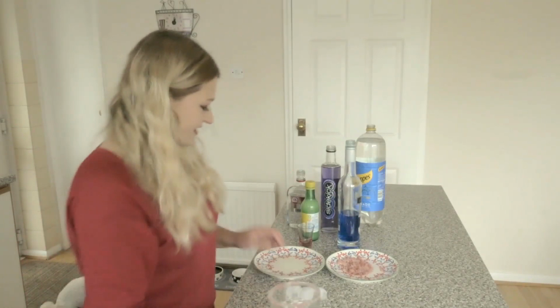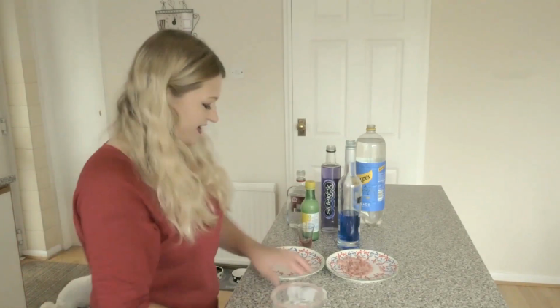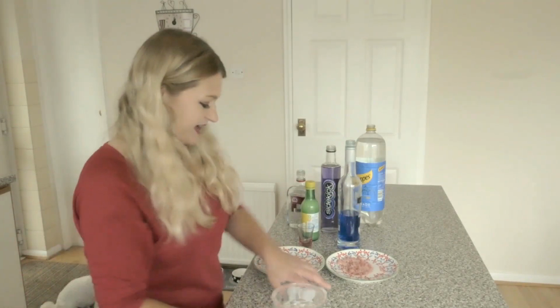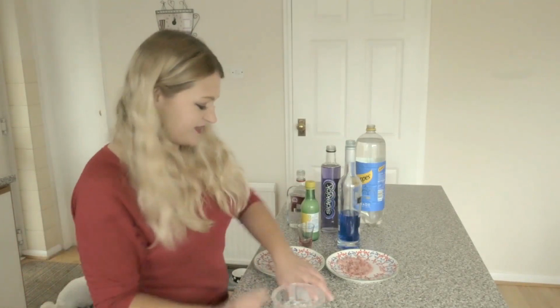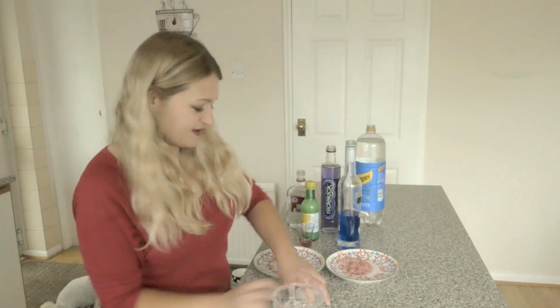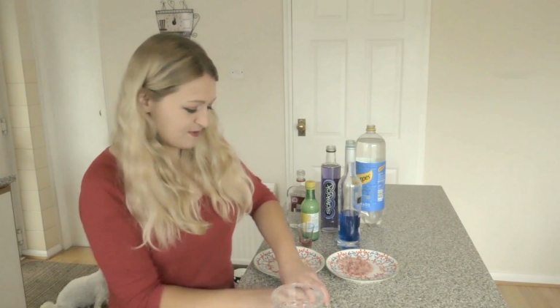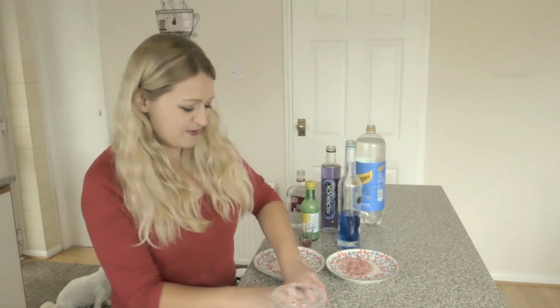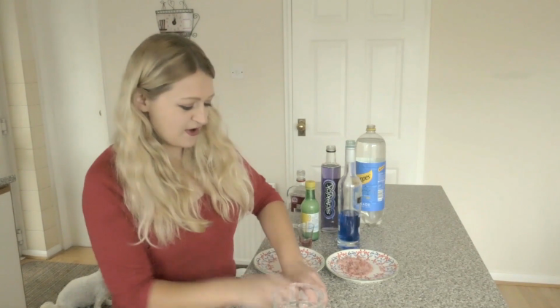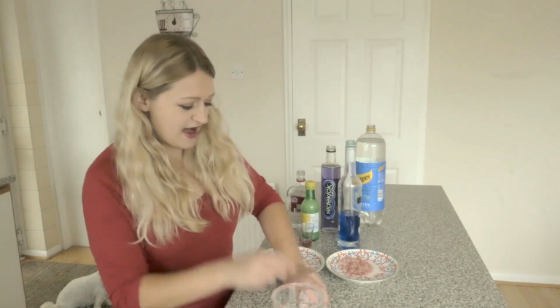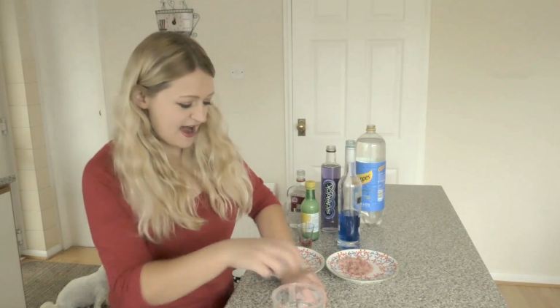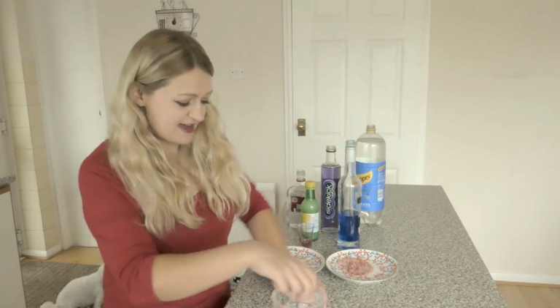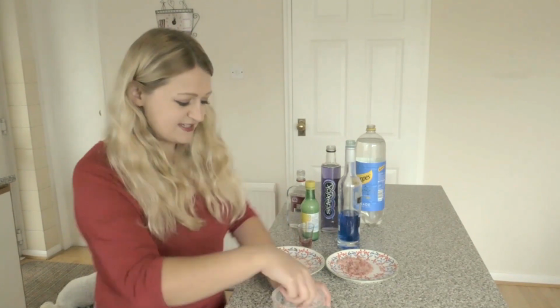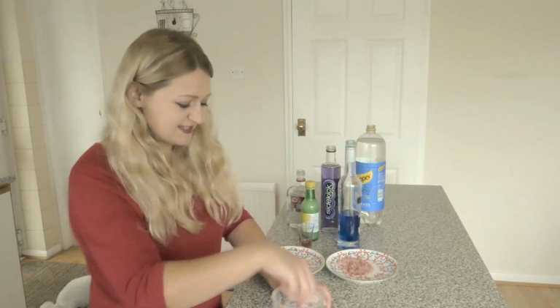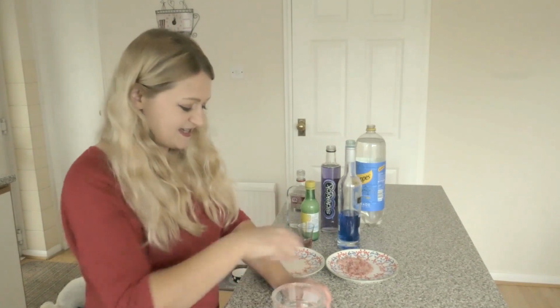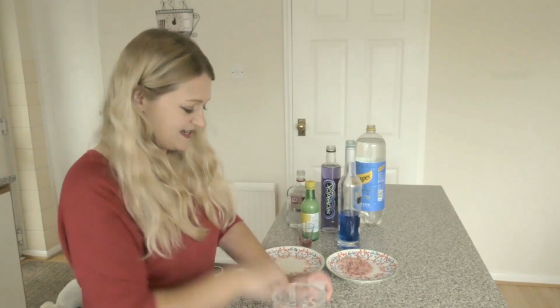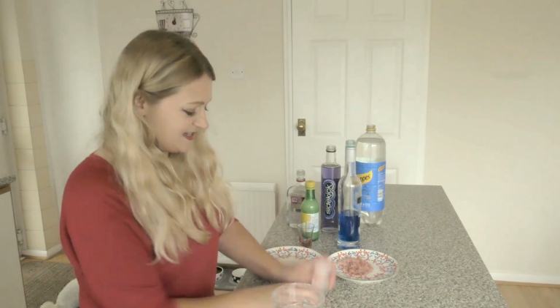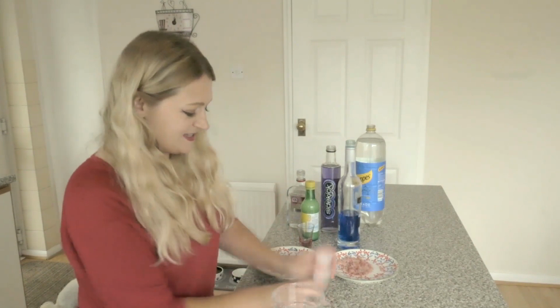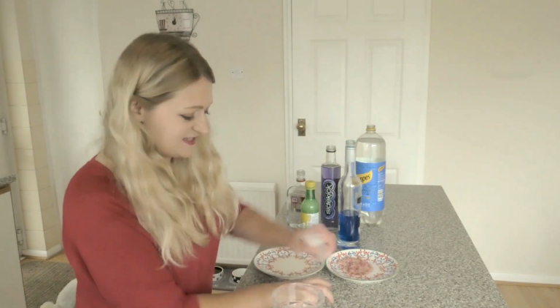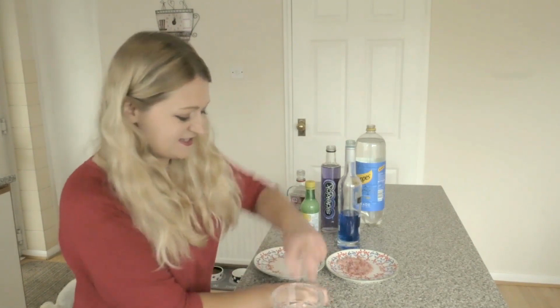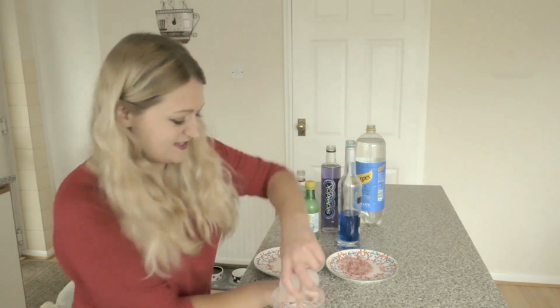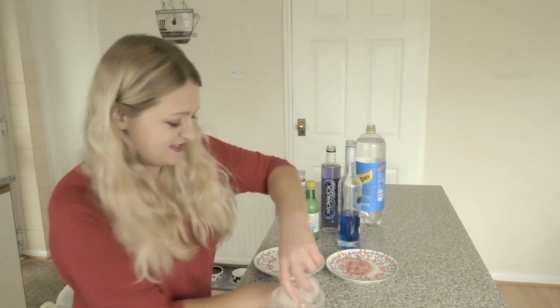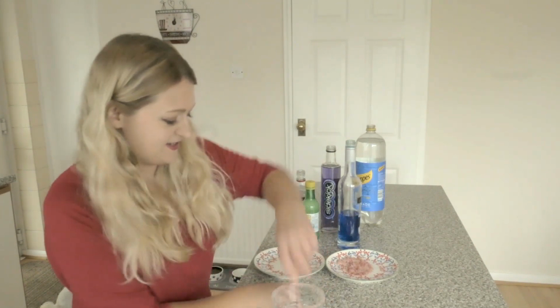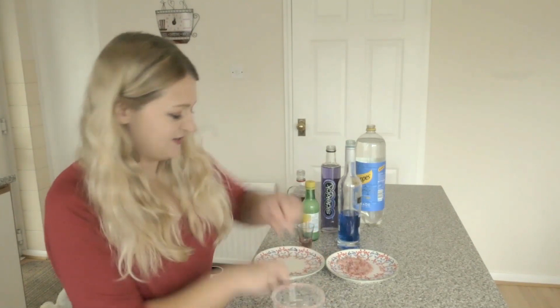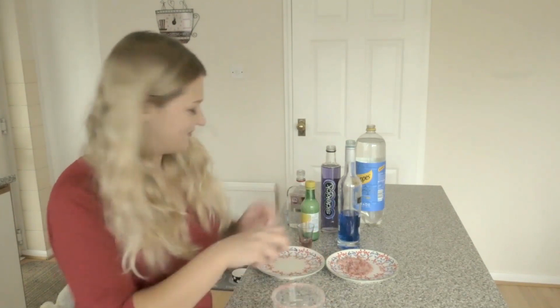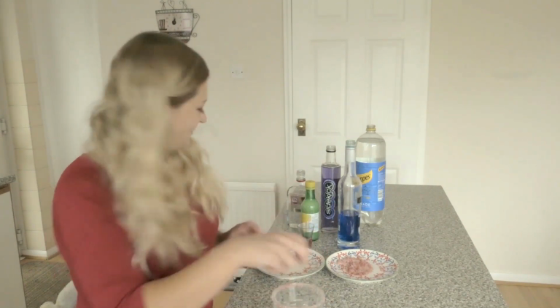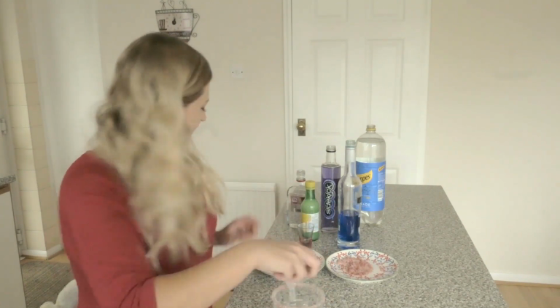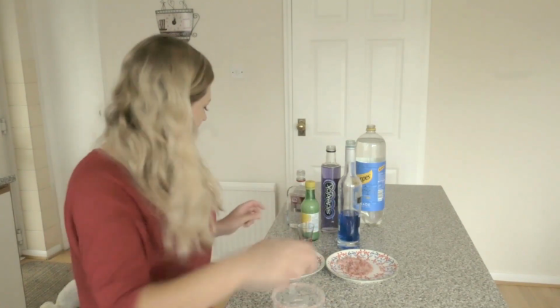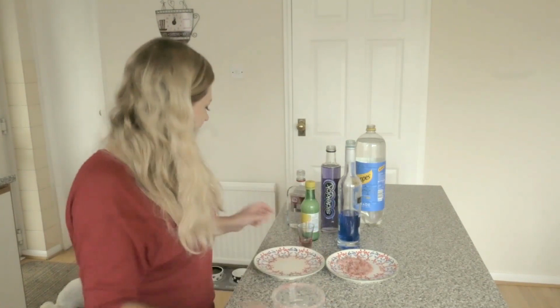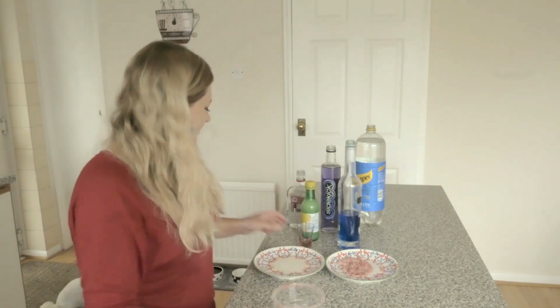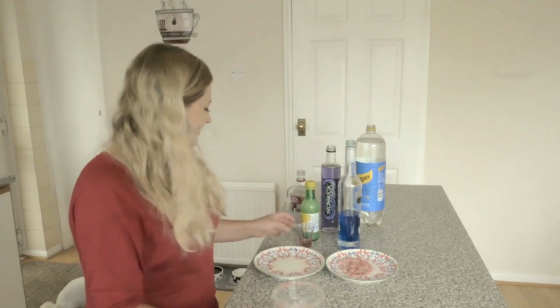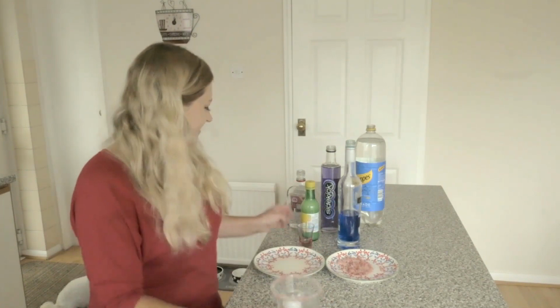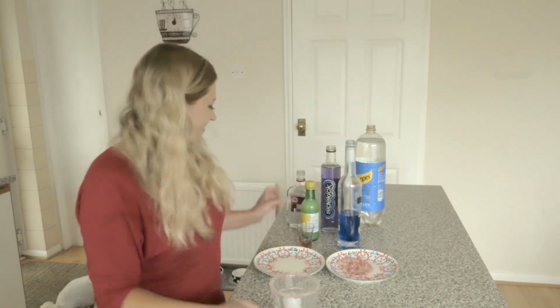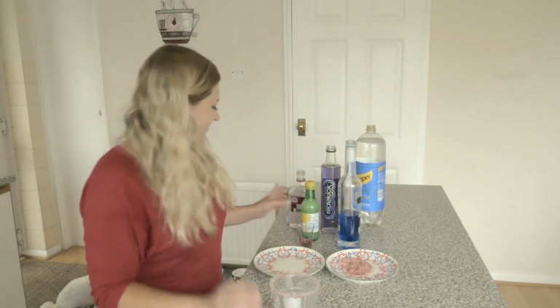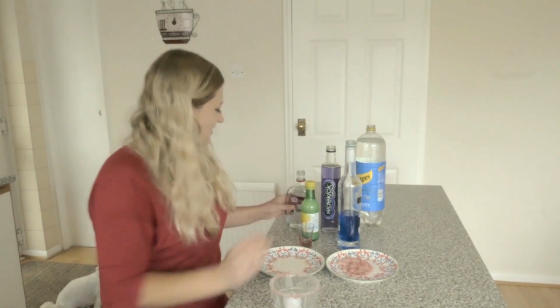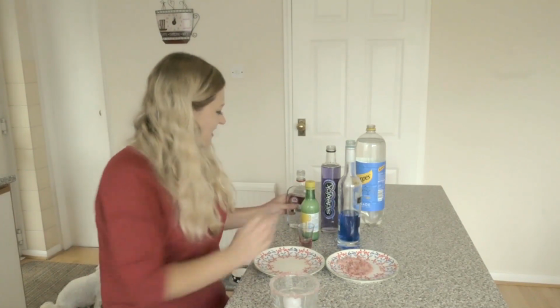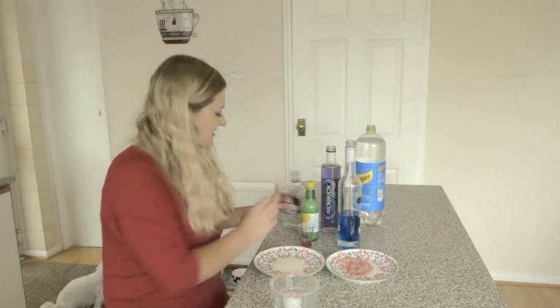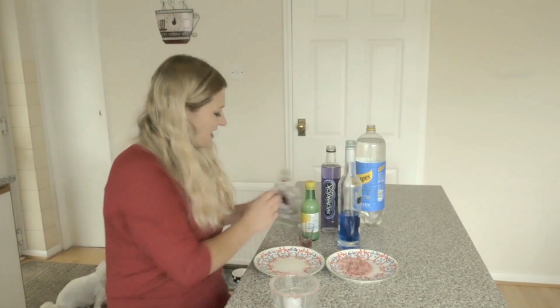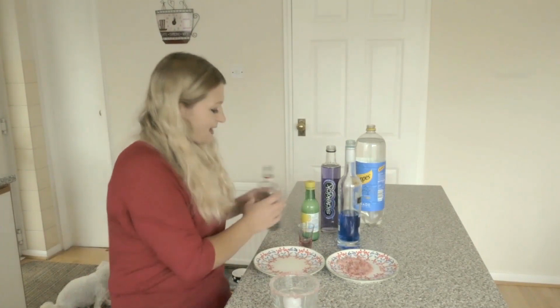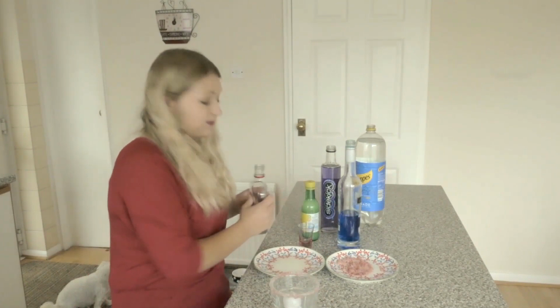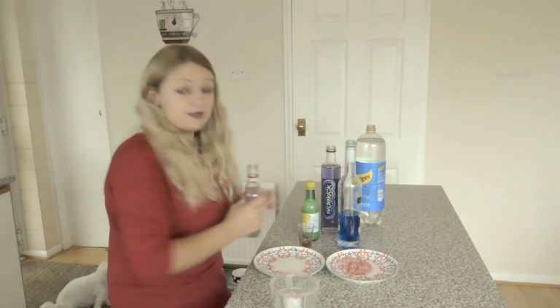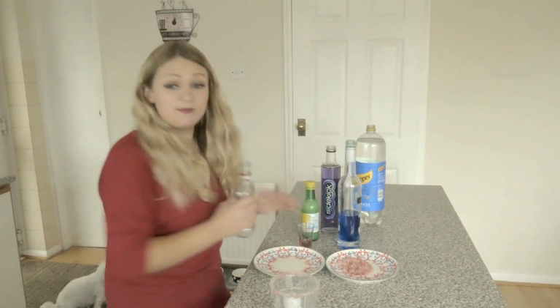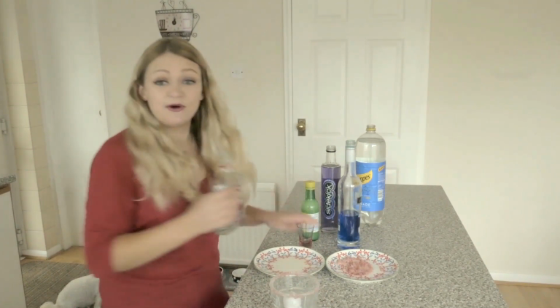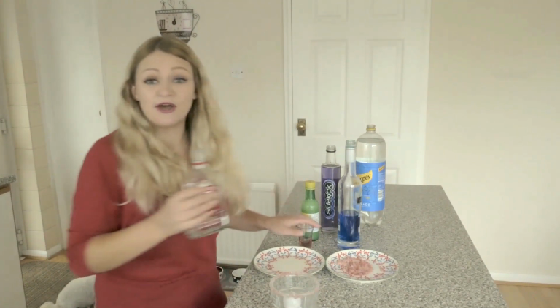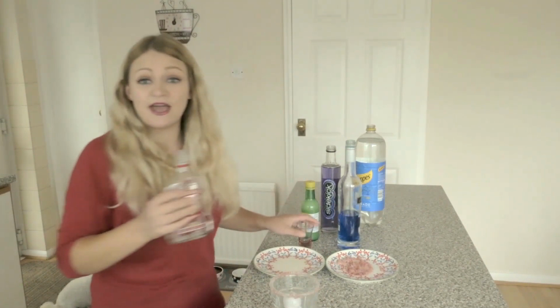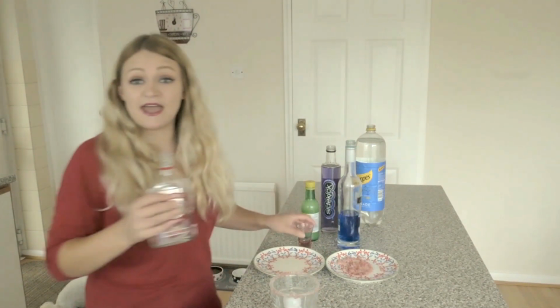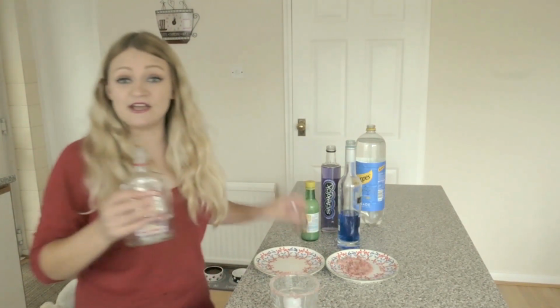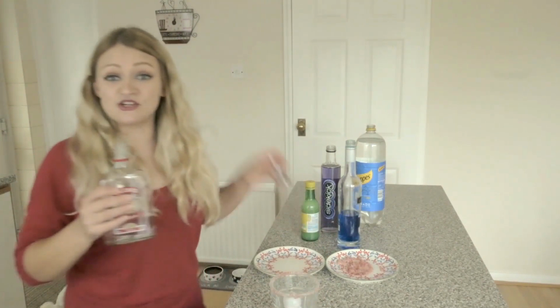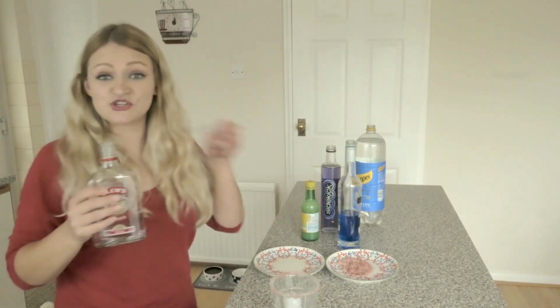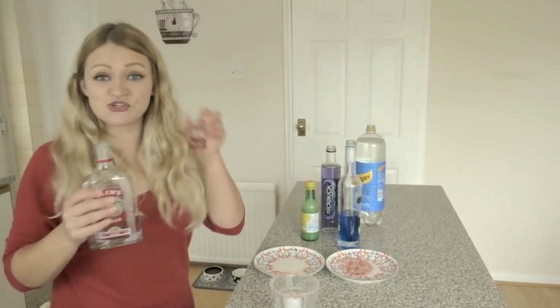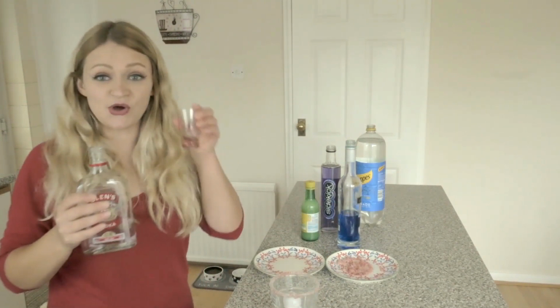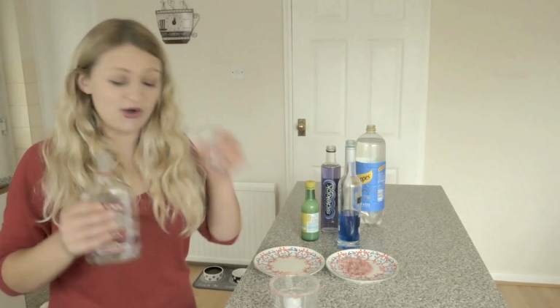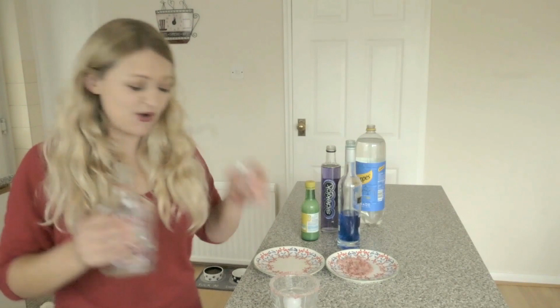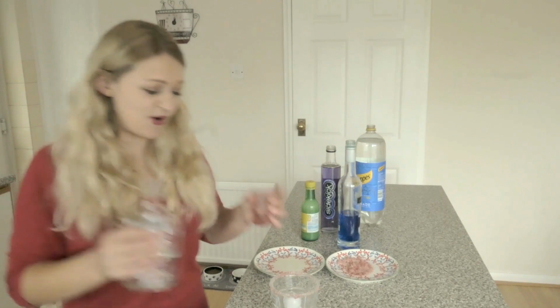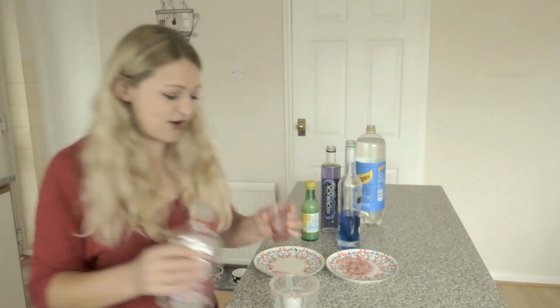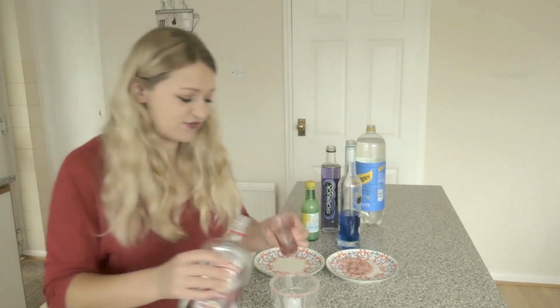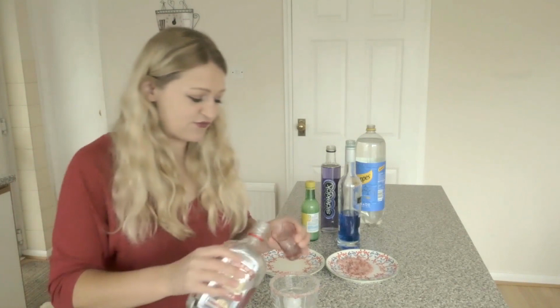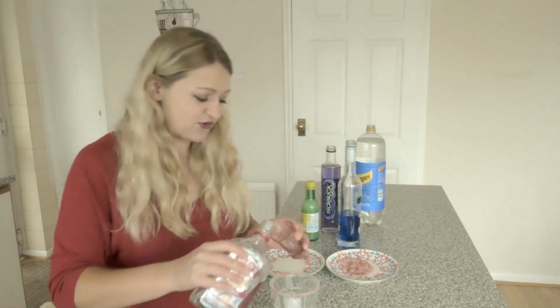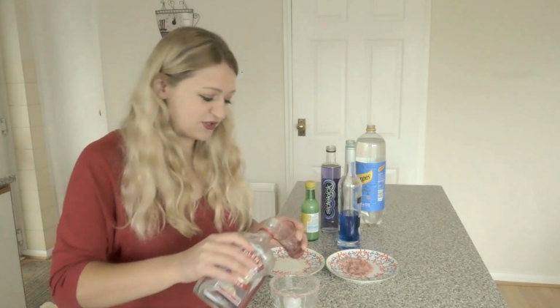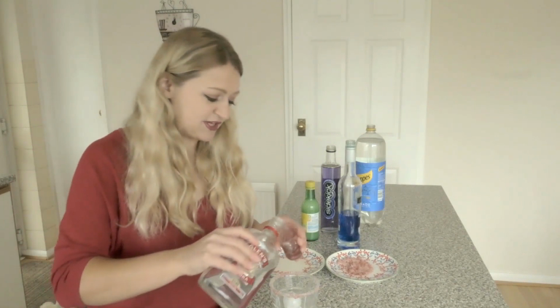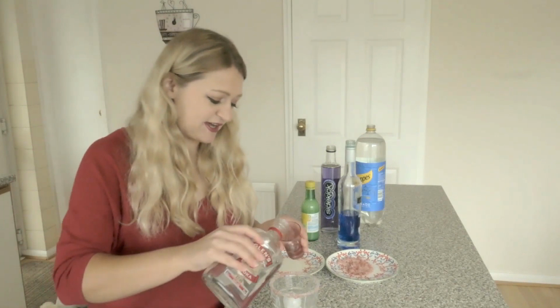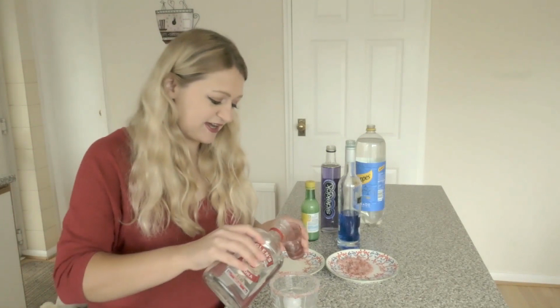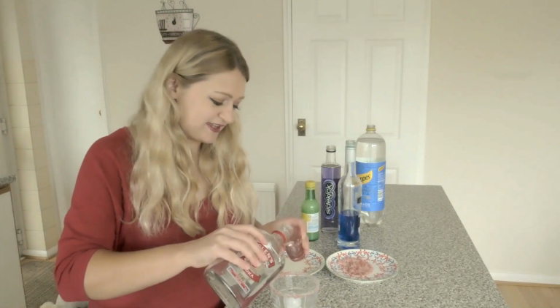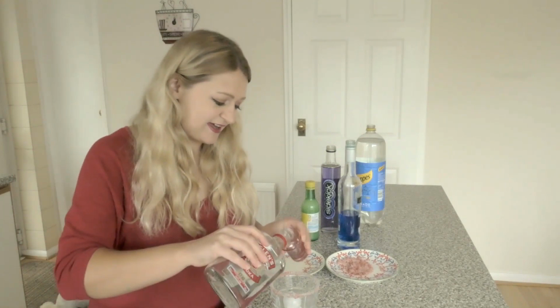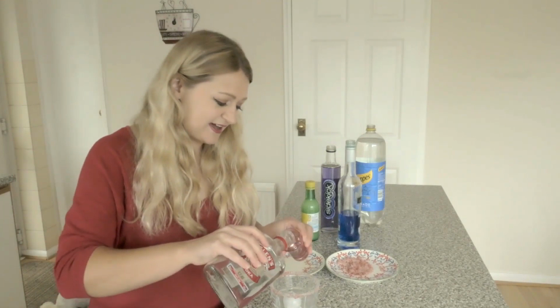Then we put our ice in. Then I'm going to put a shot of vodka in here.